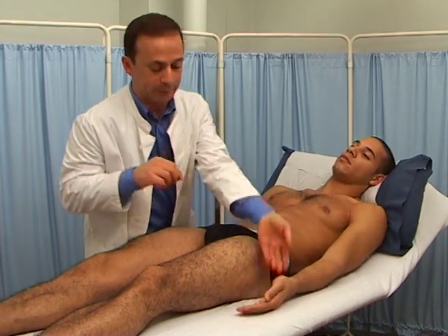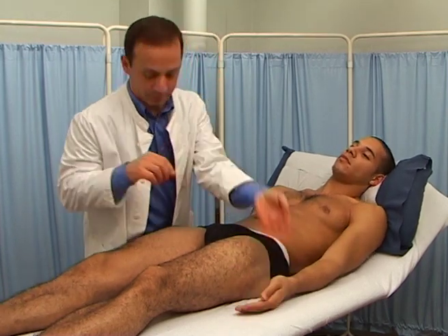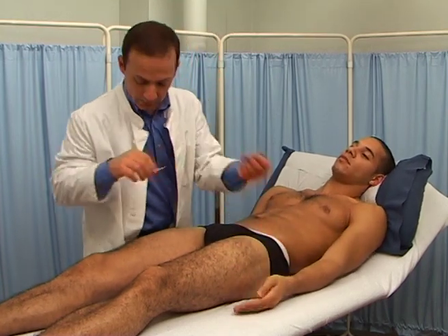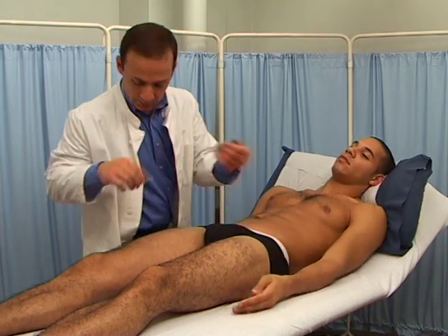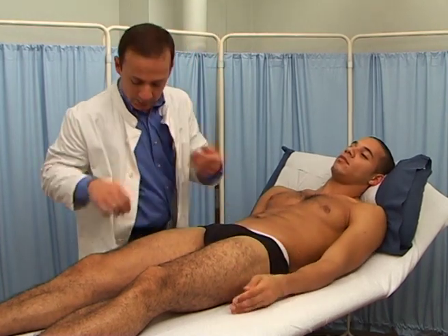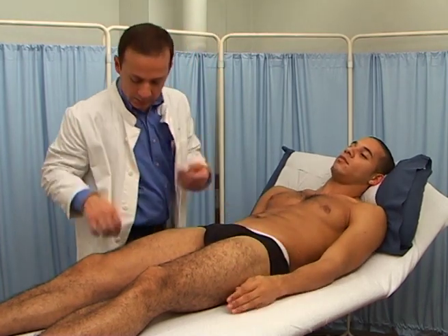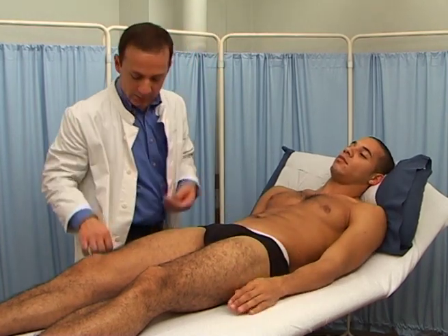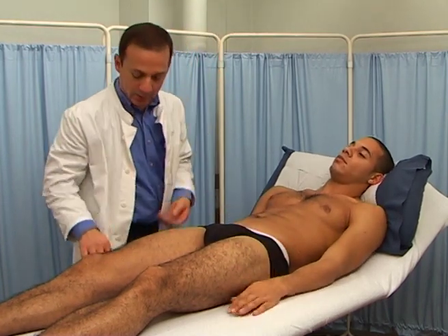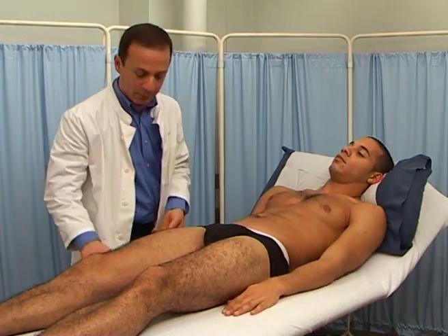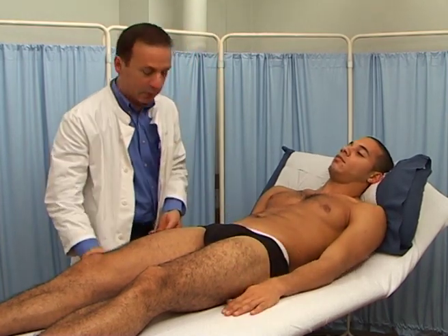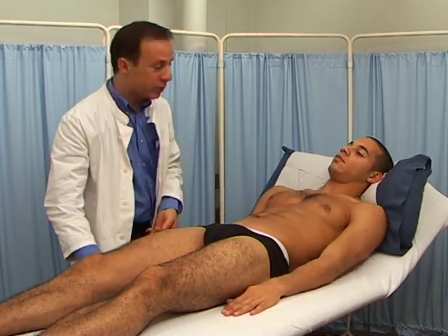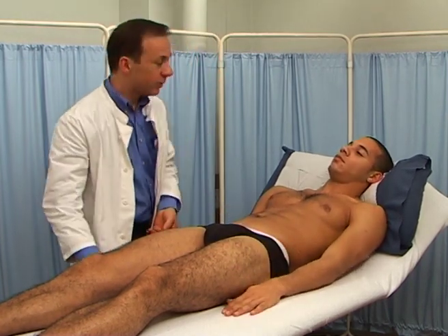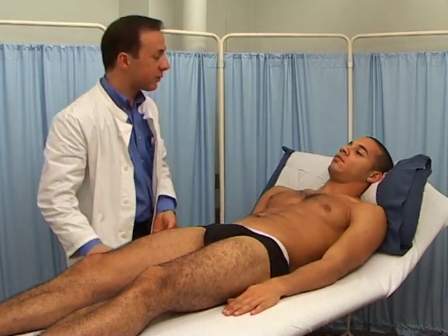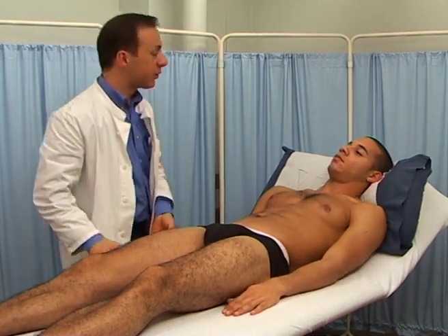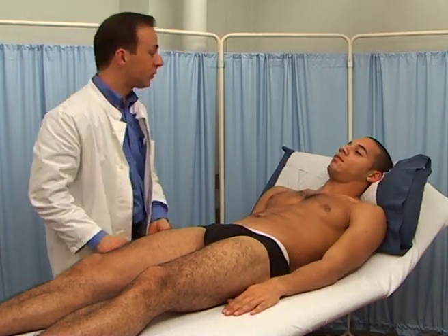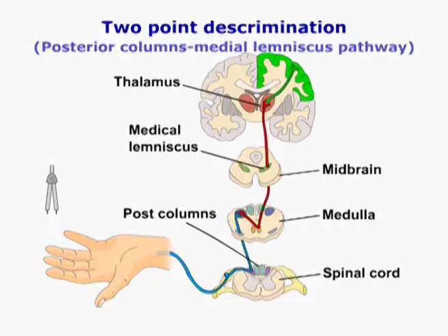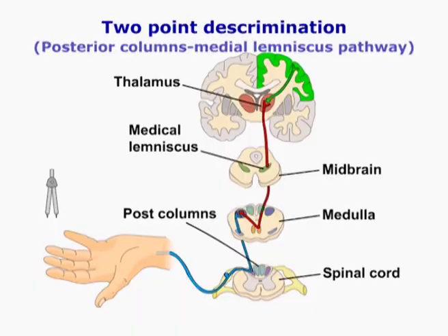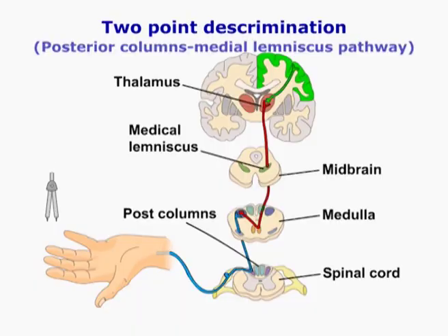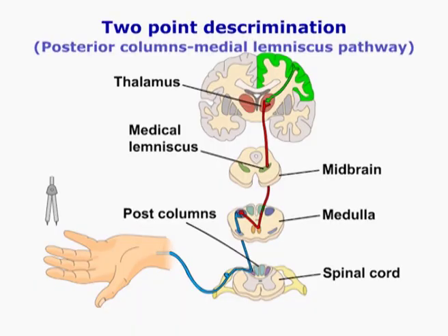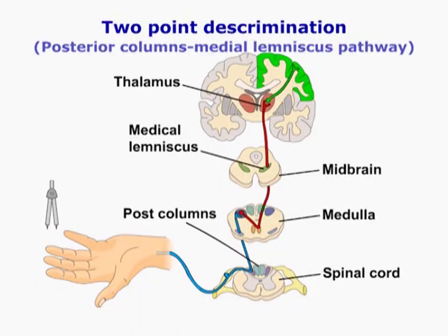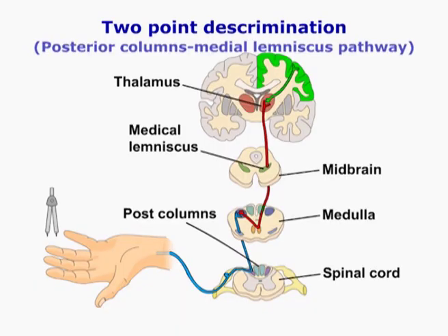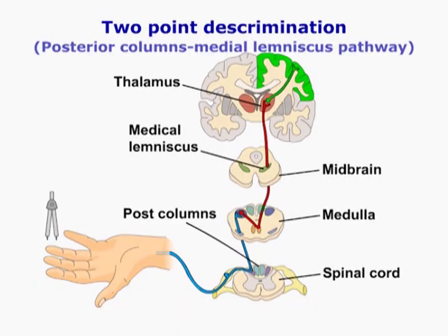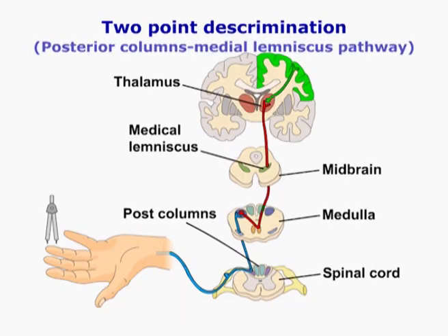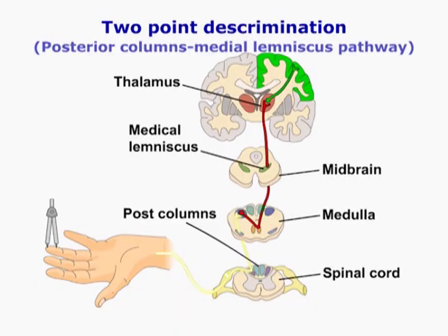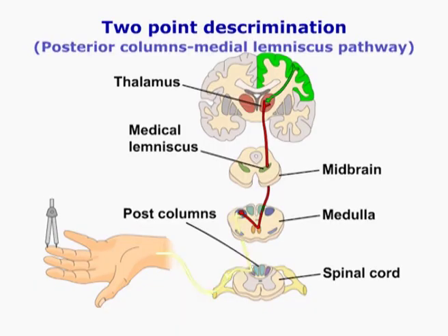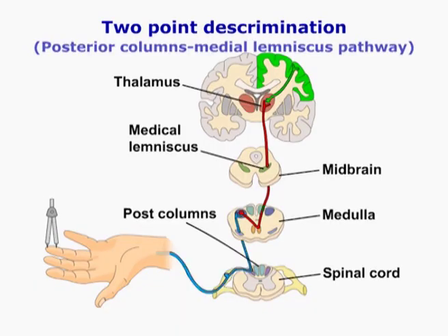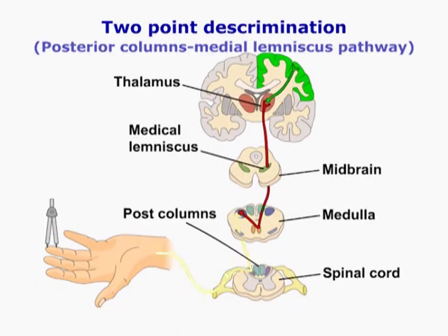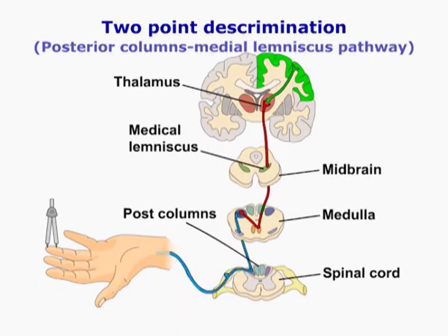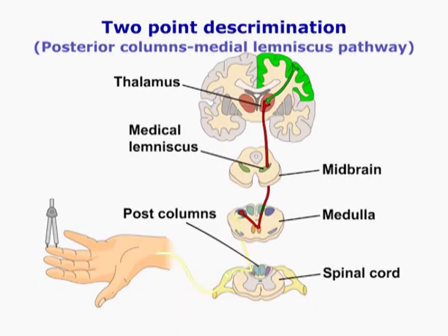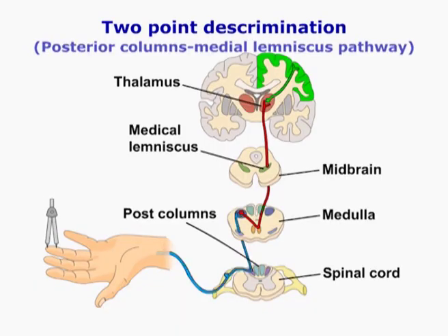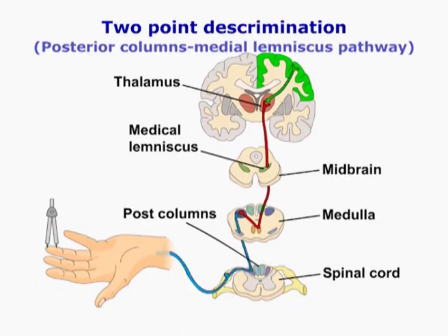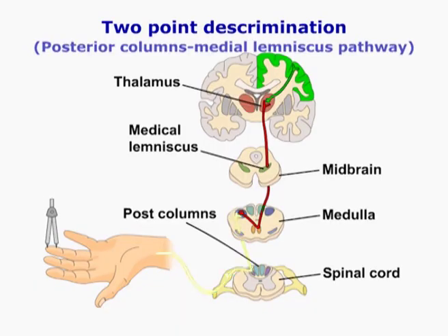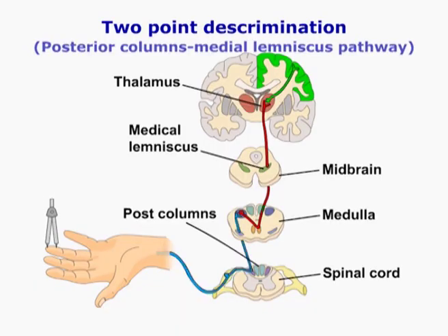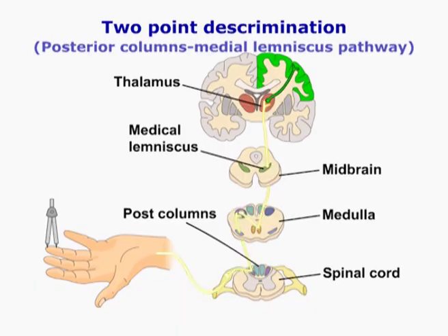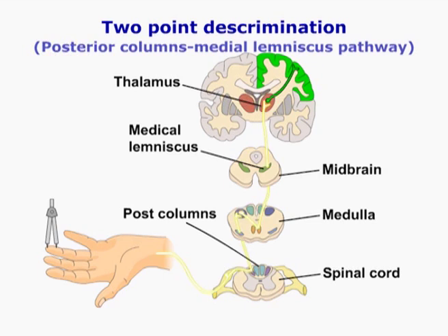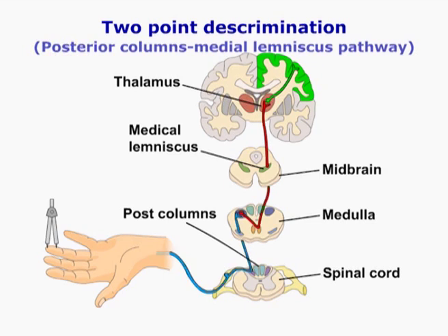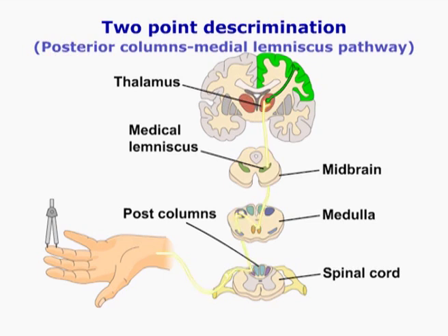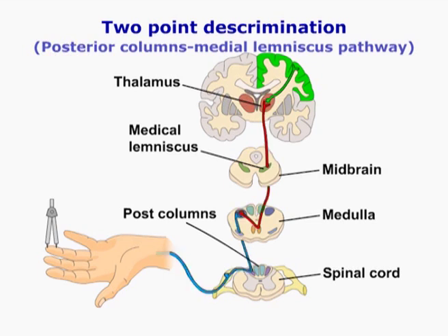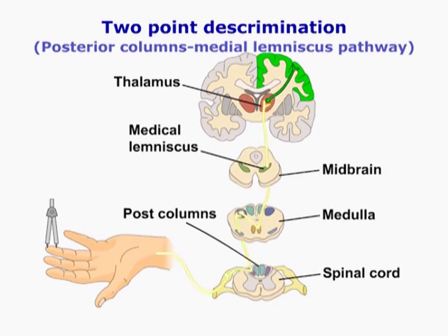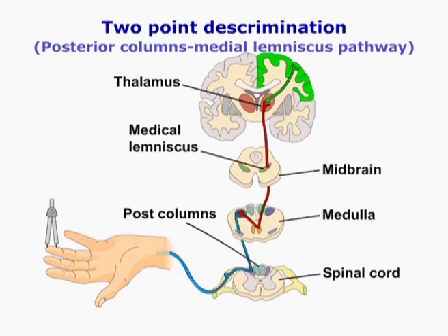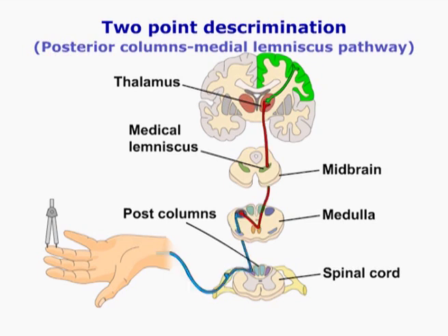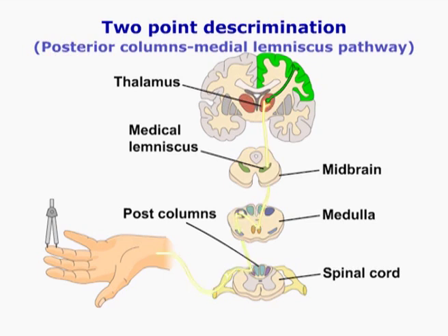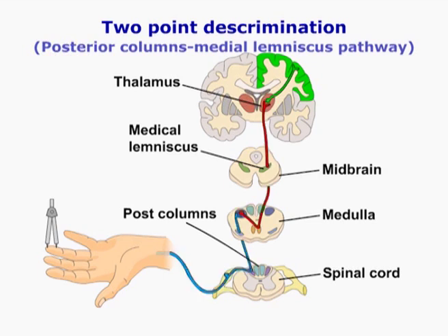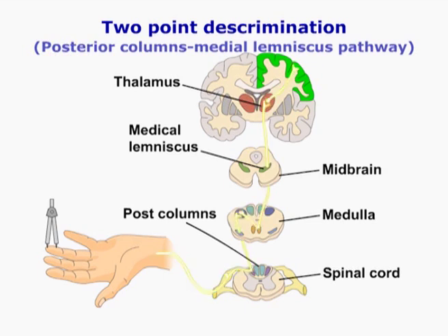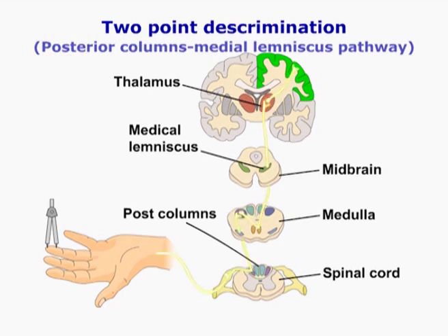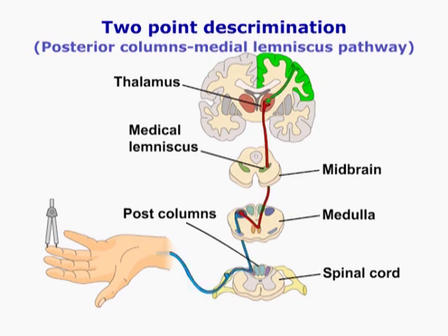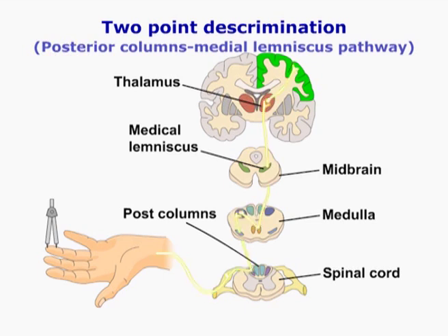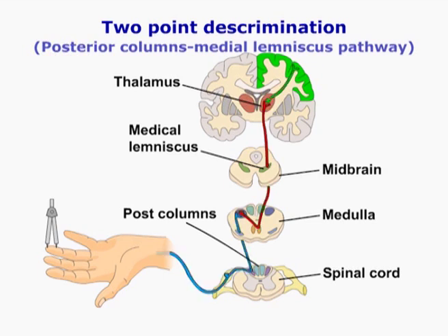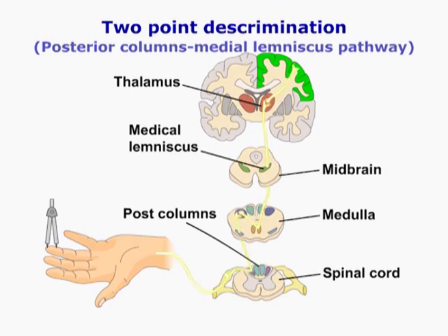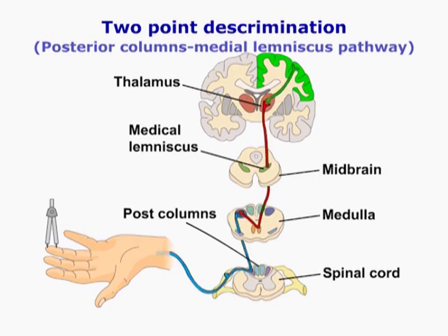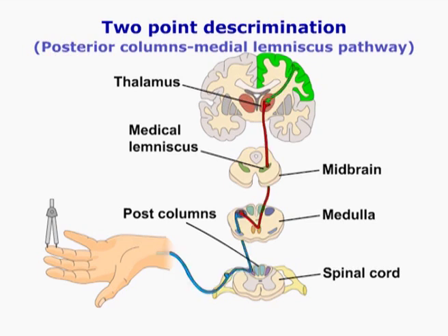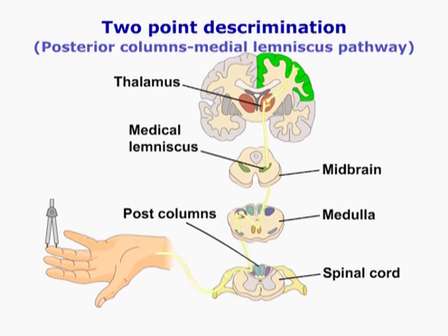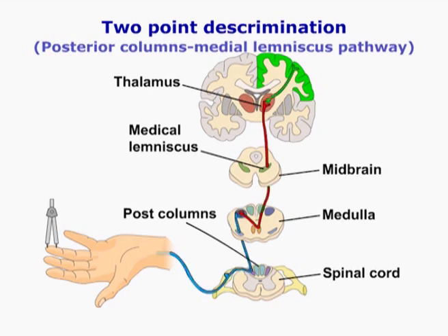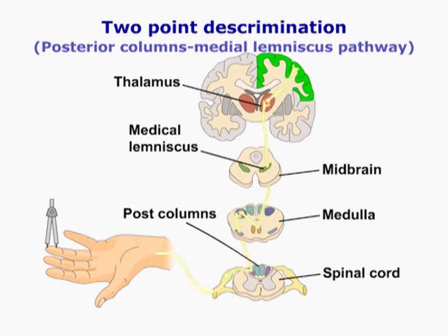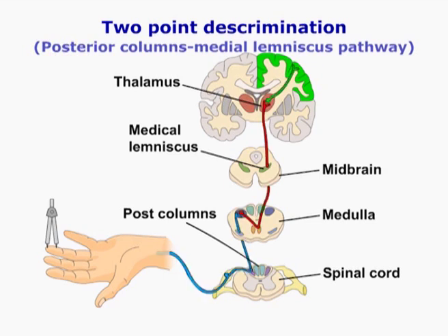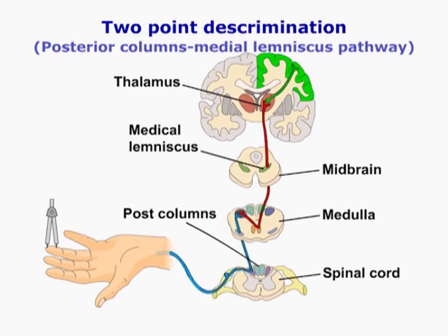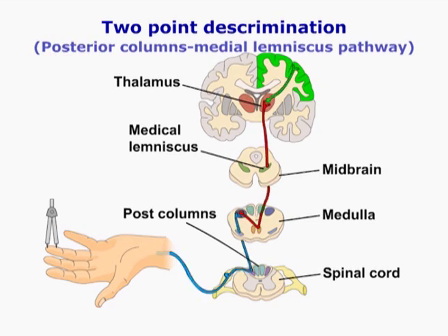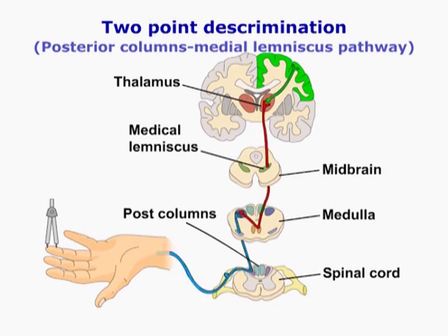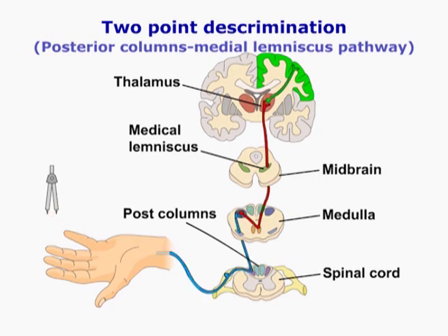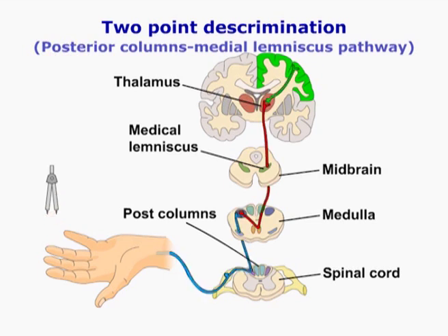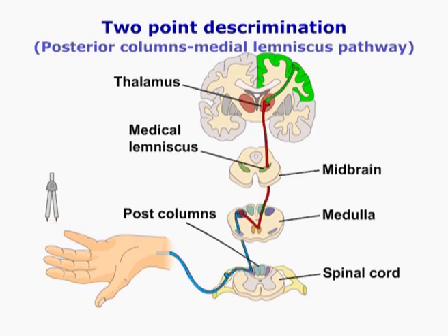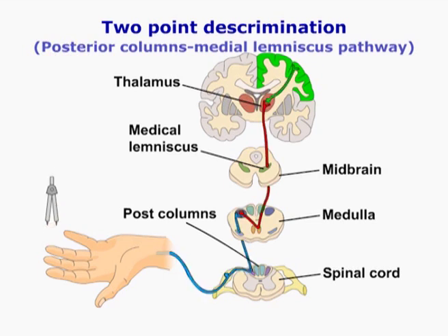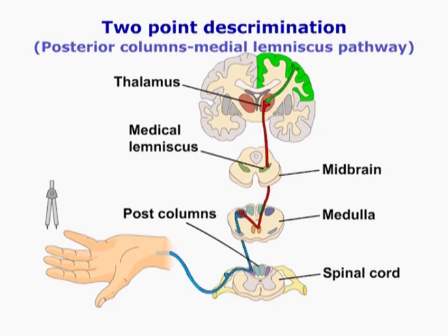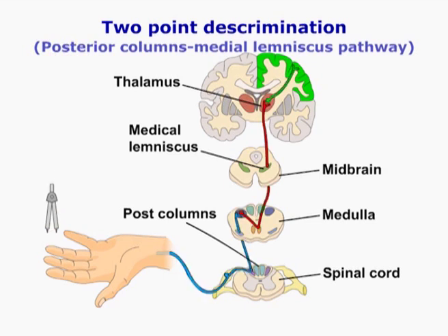Two-point discrimination, stereognosis, and graphesthesia are conveyed in the posterior columns.